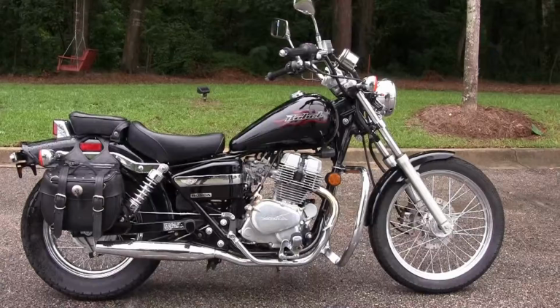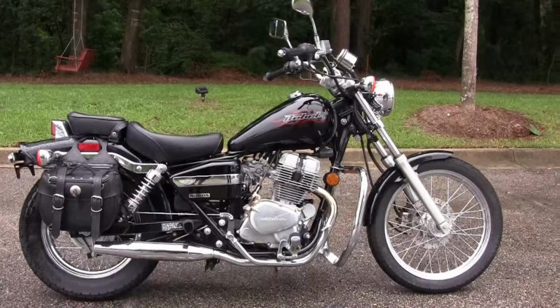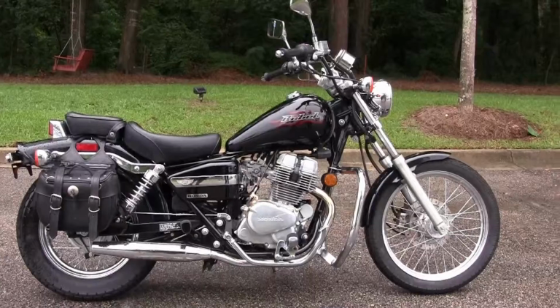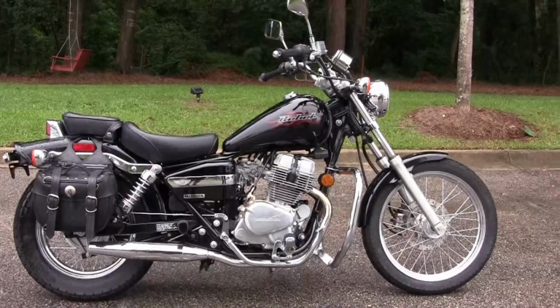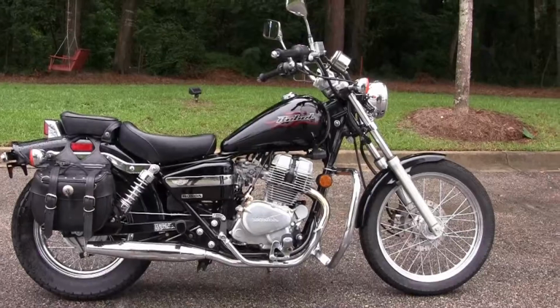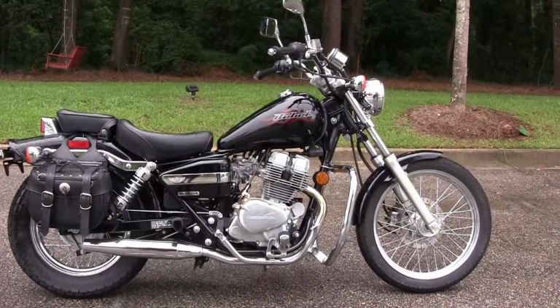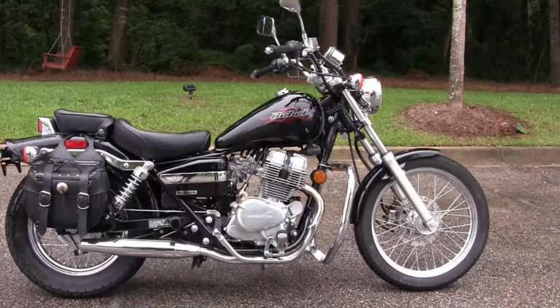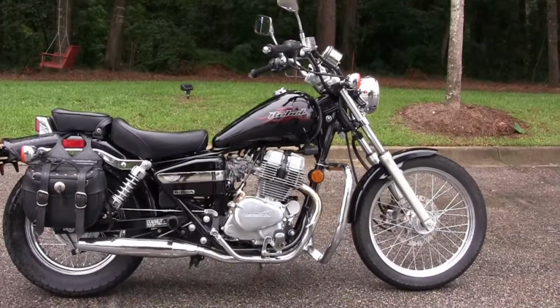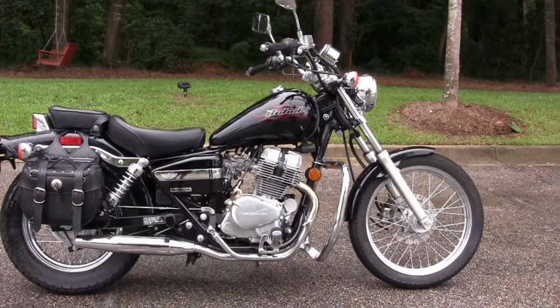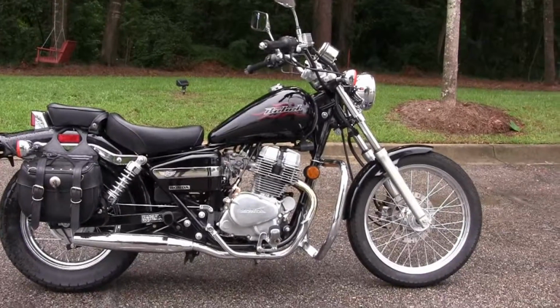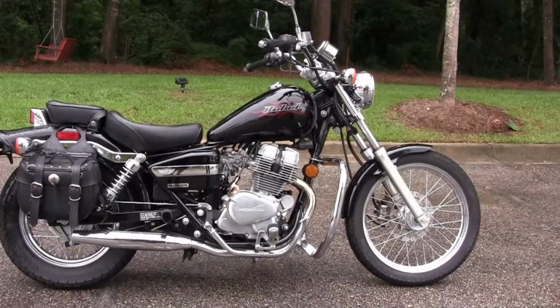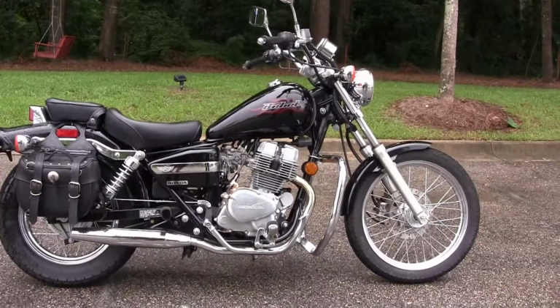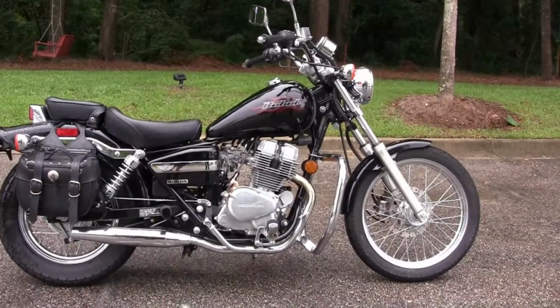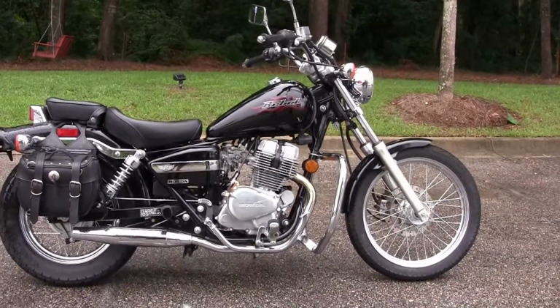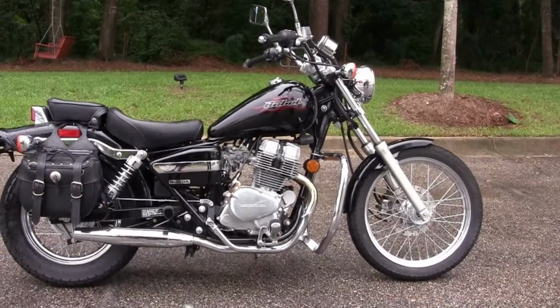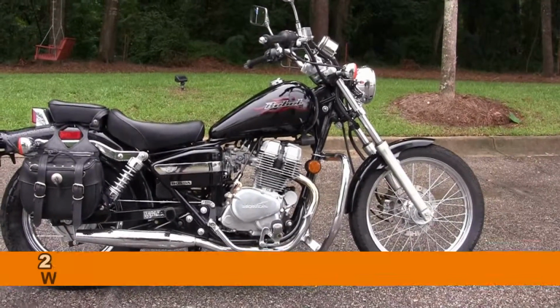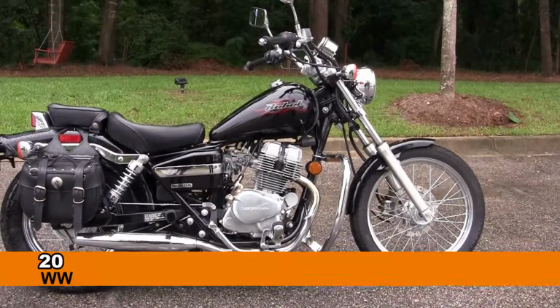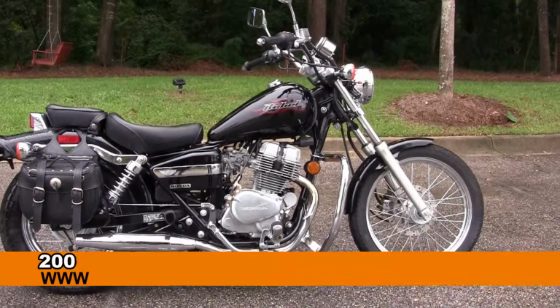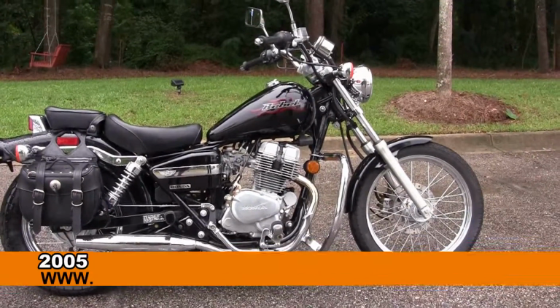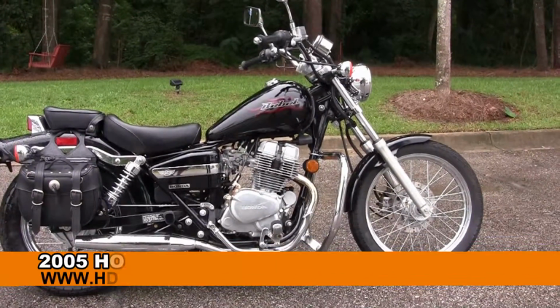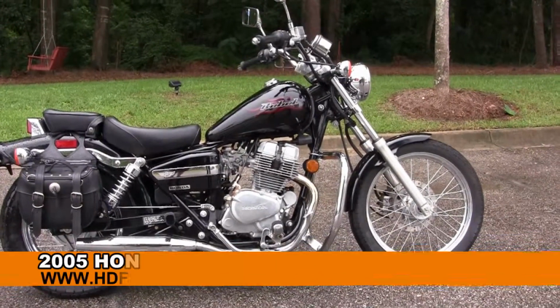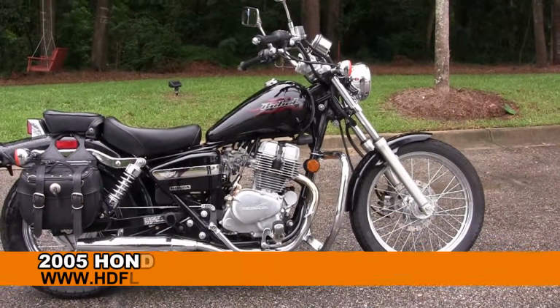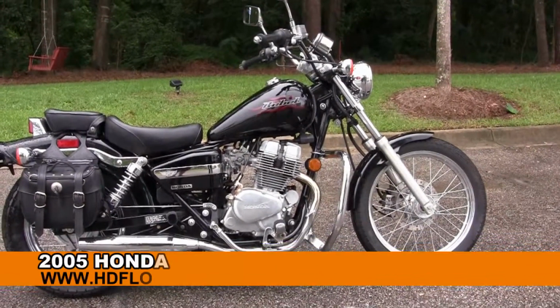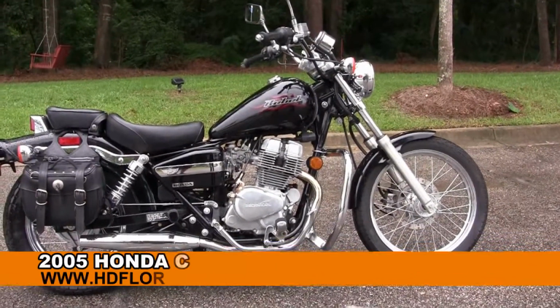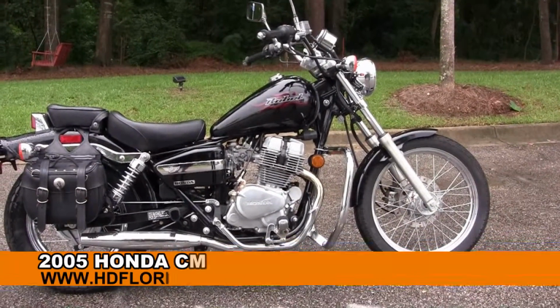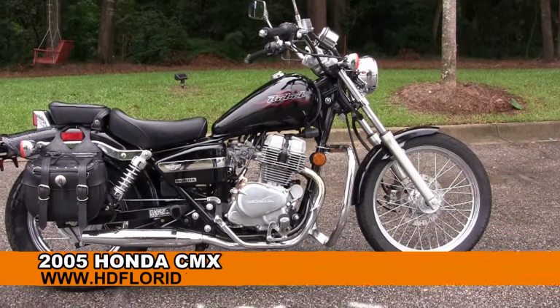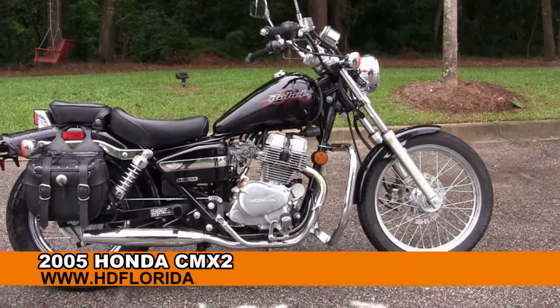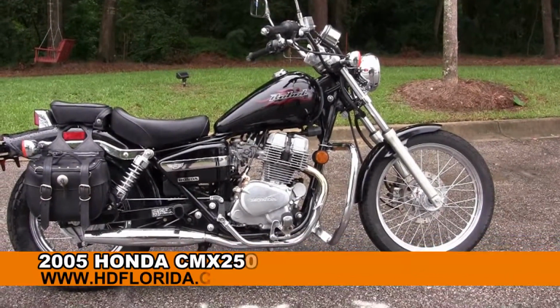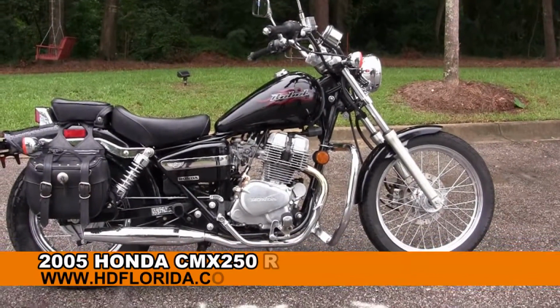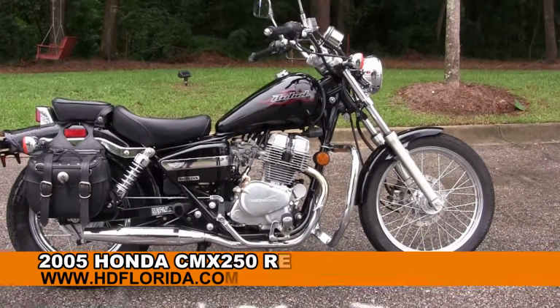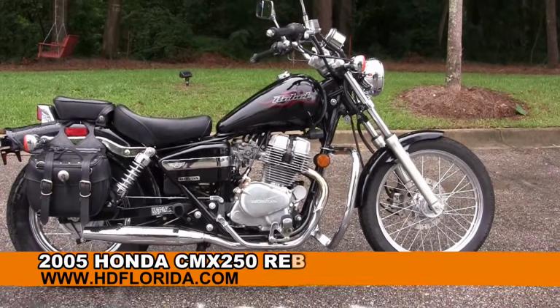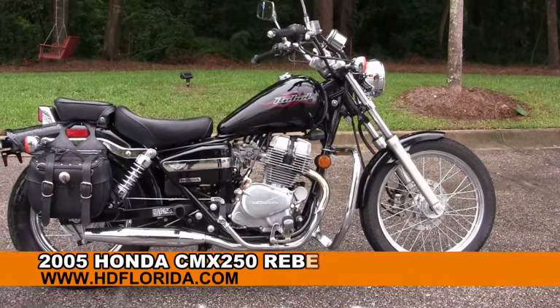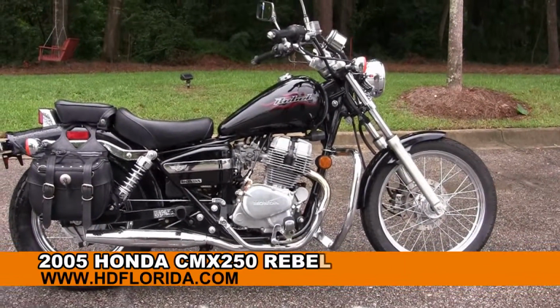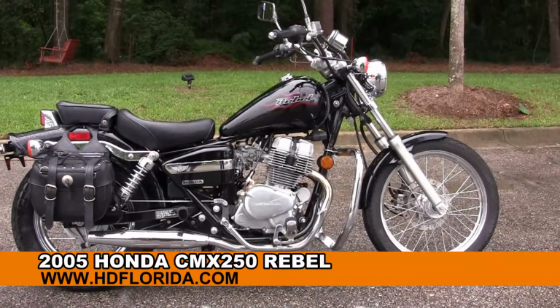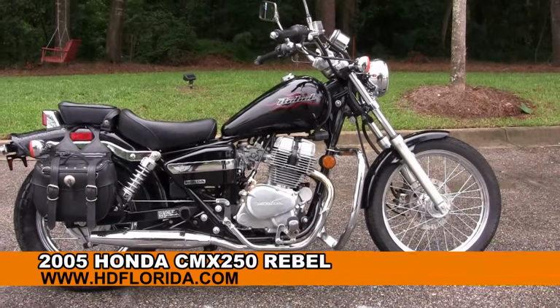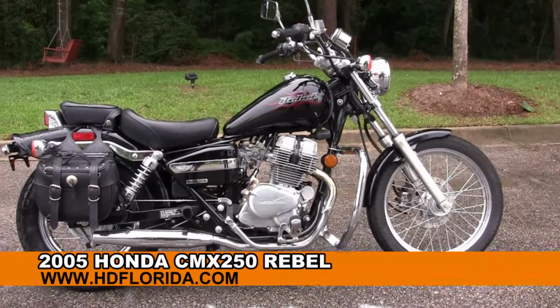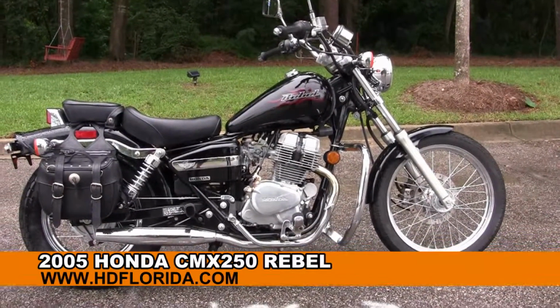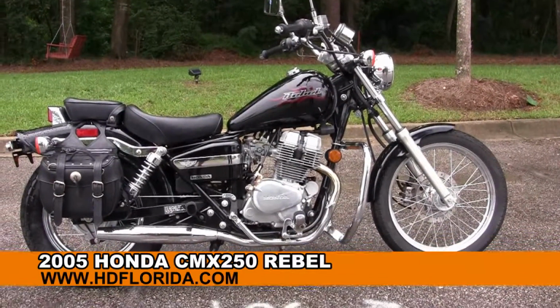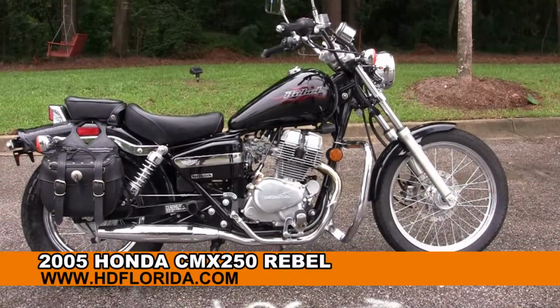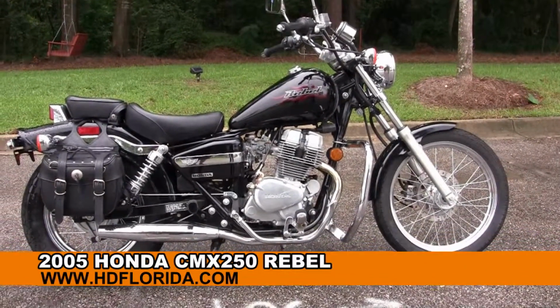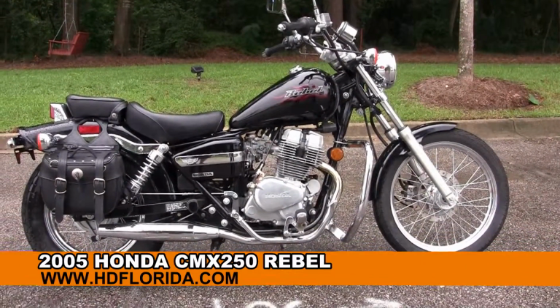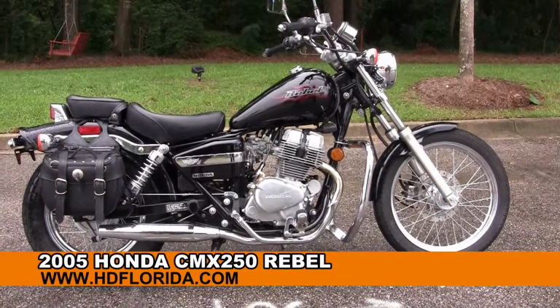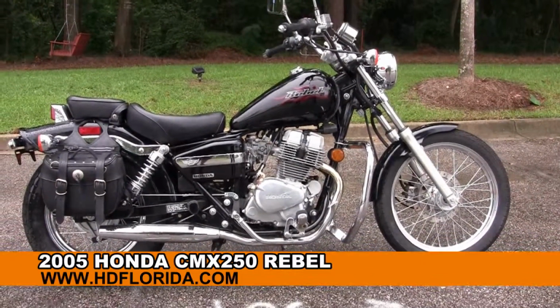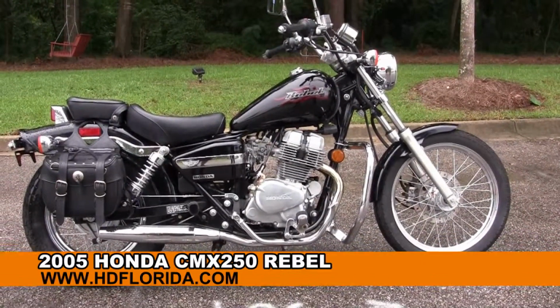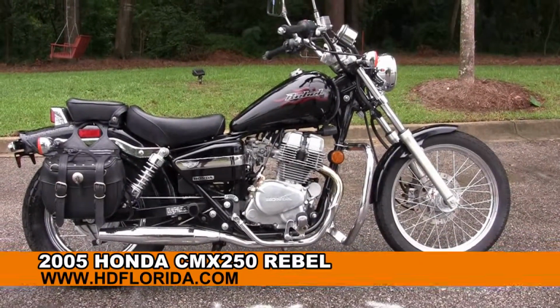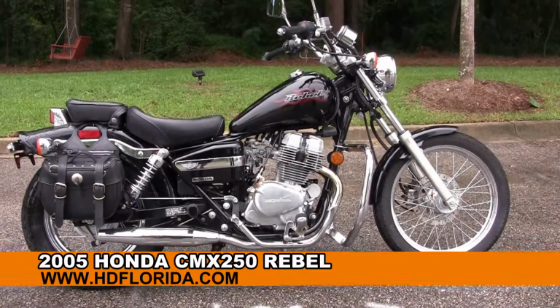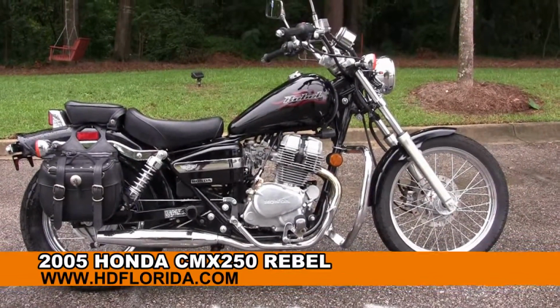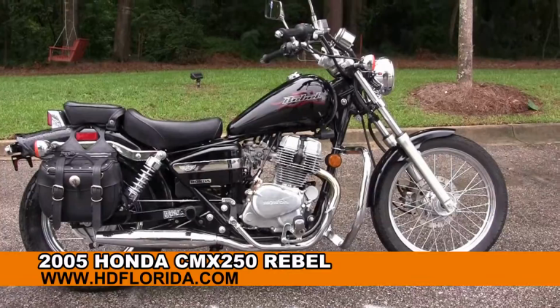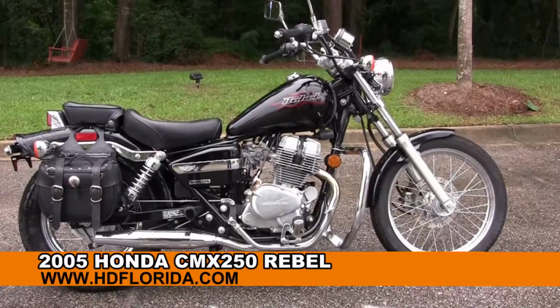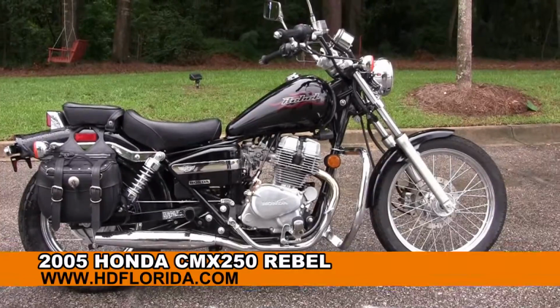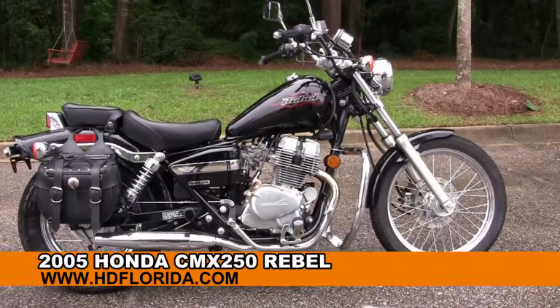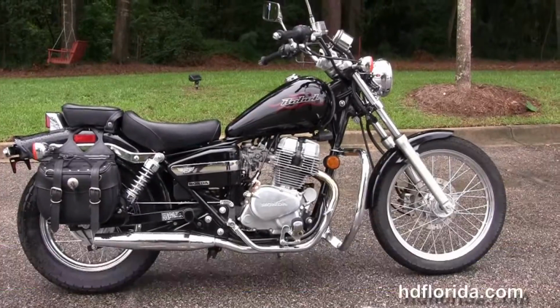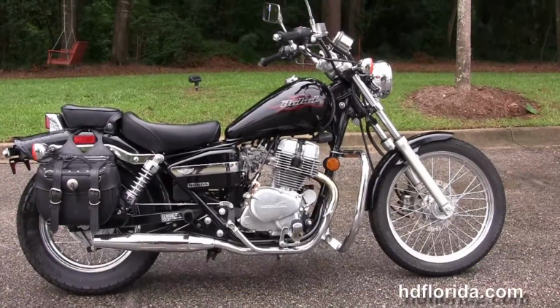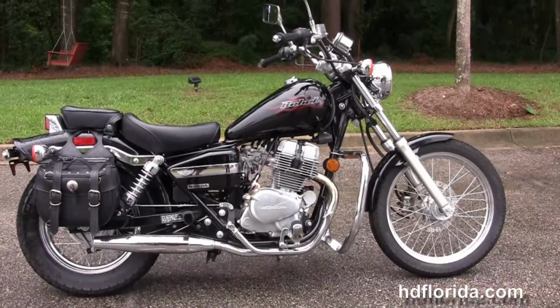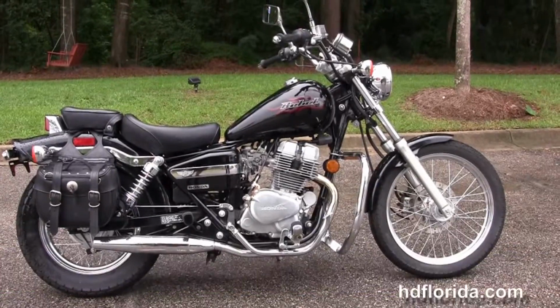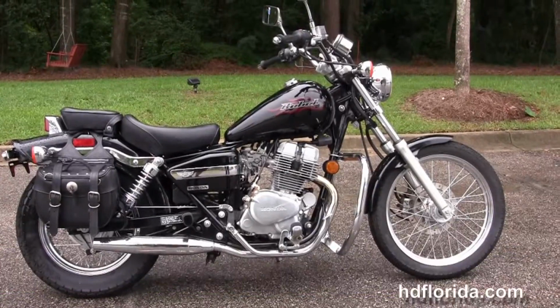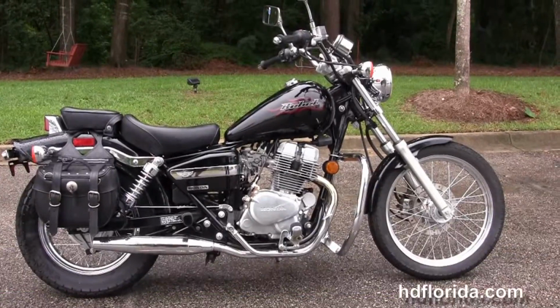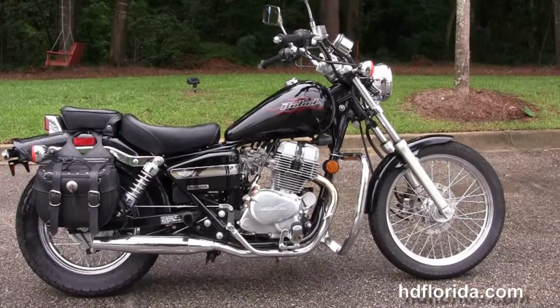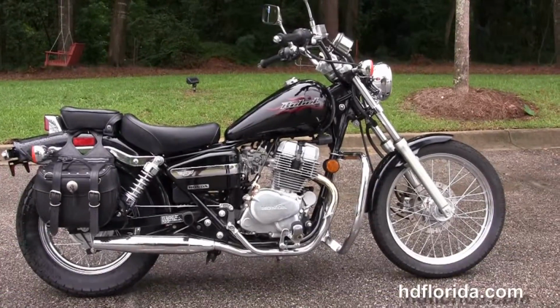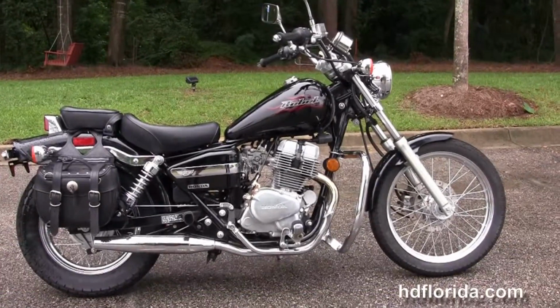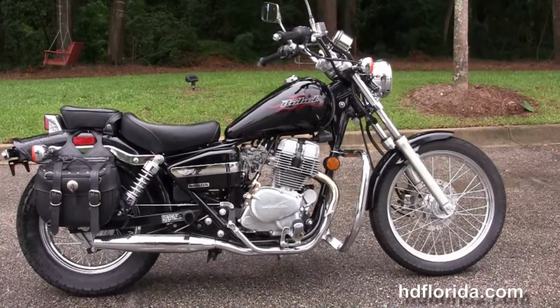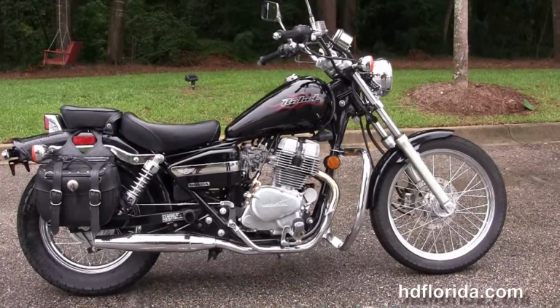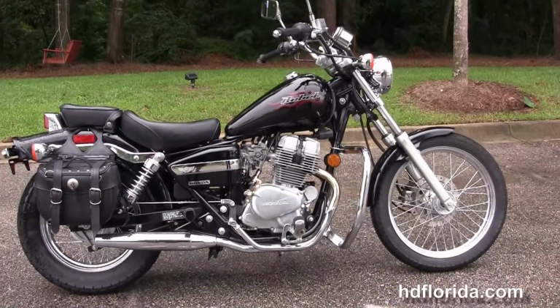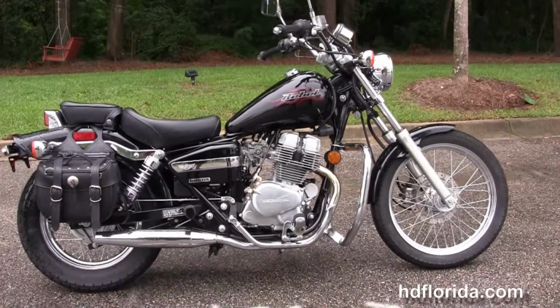Welcome everyone to the world famous Harley-Davidson of Florida. Today I have for you this terrific used 2005 Honda Rebel.